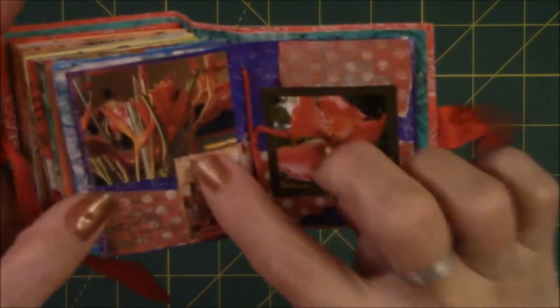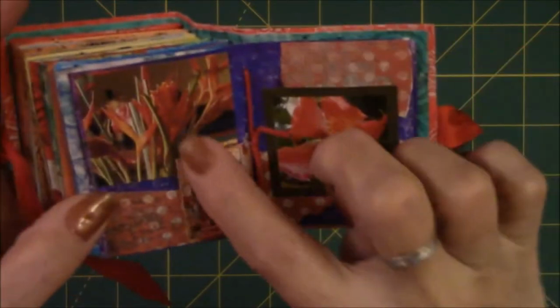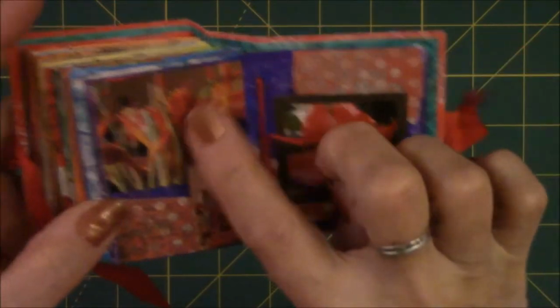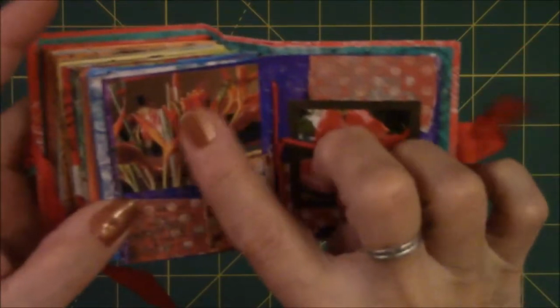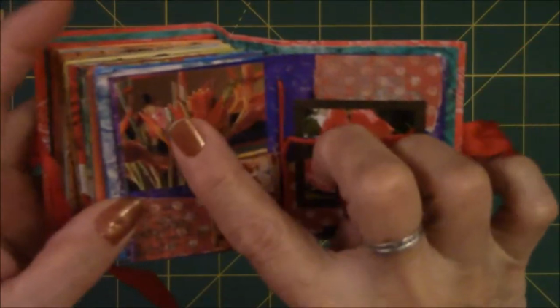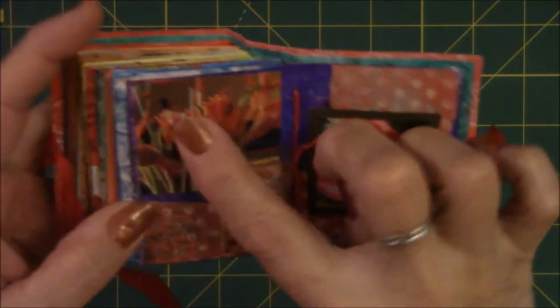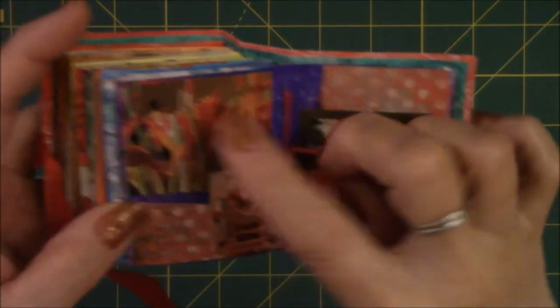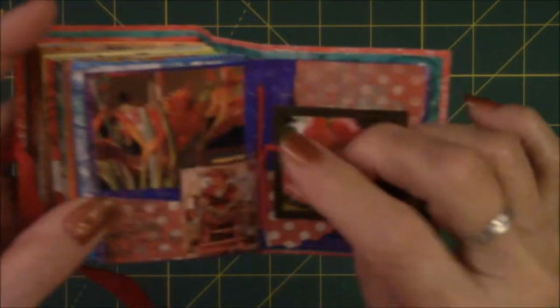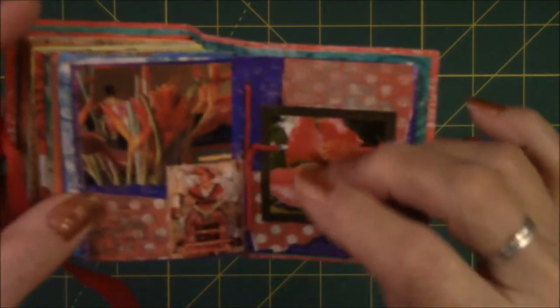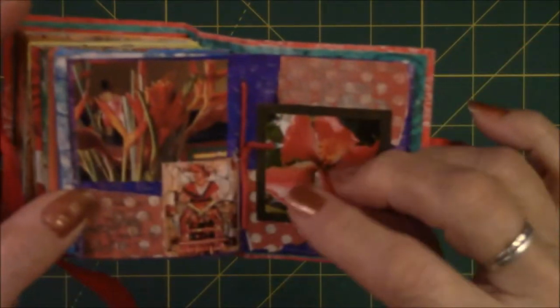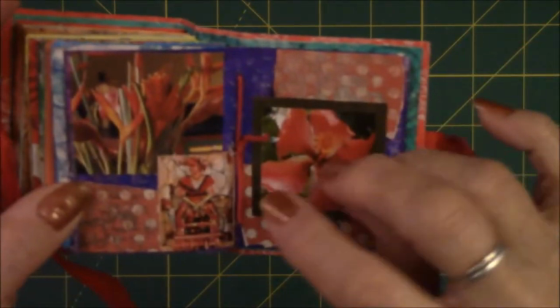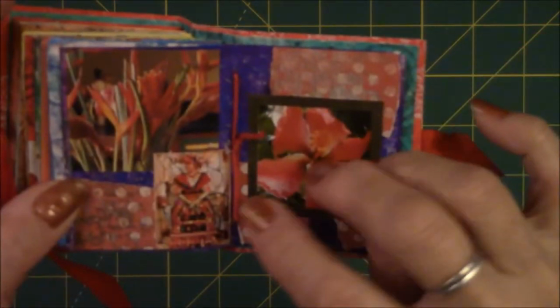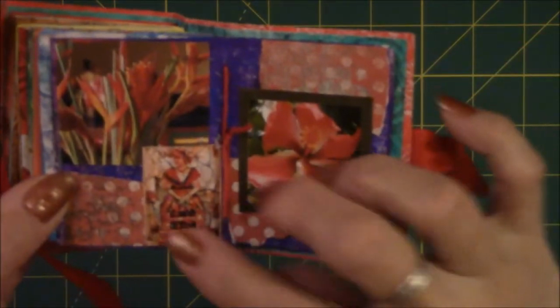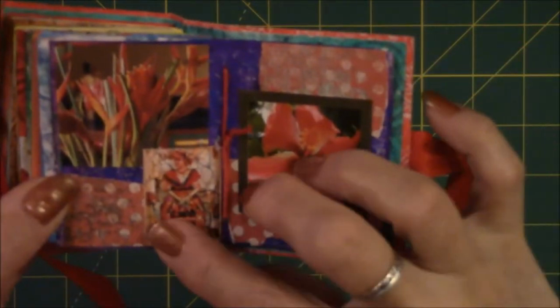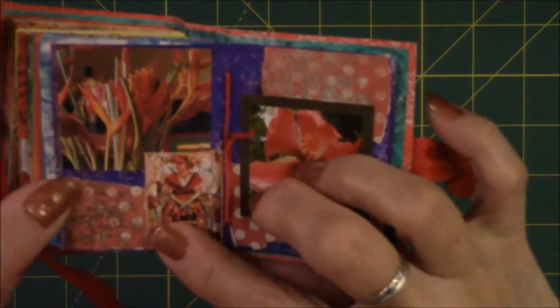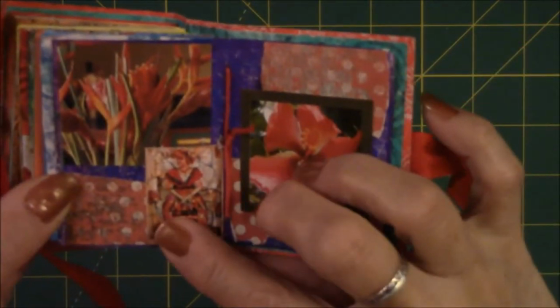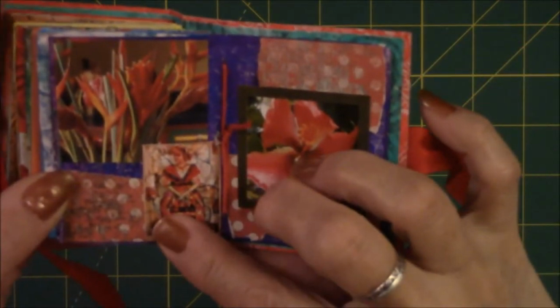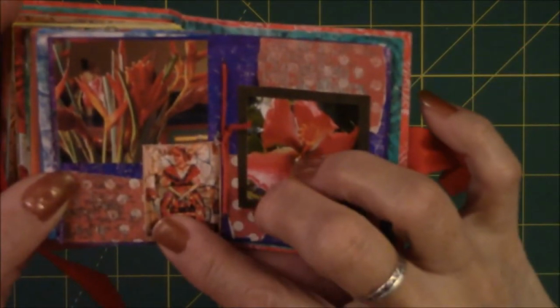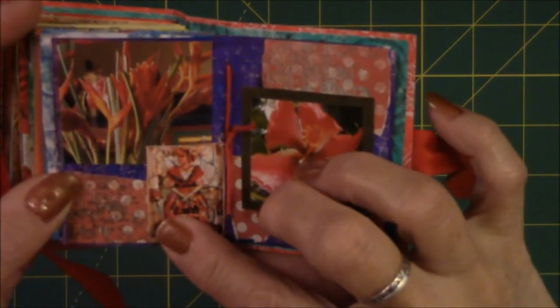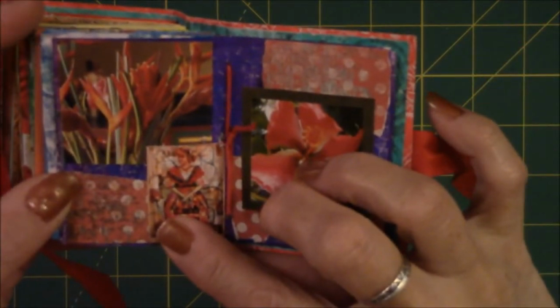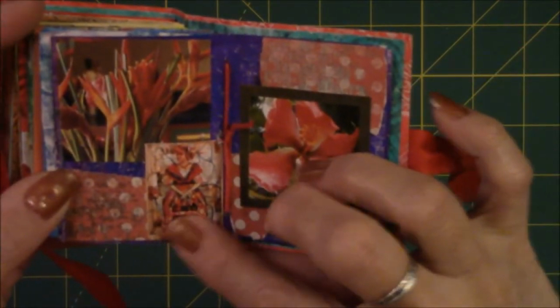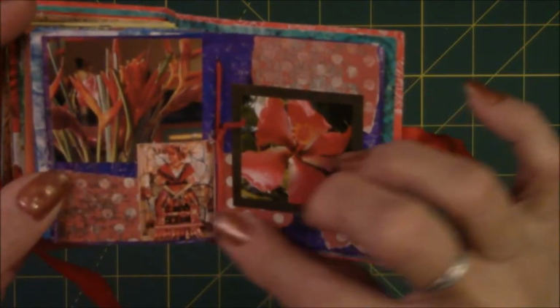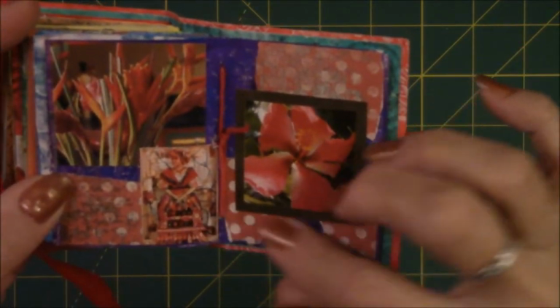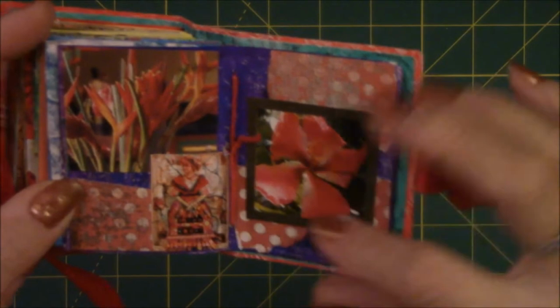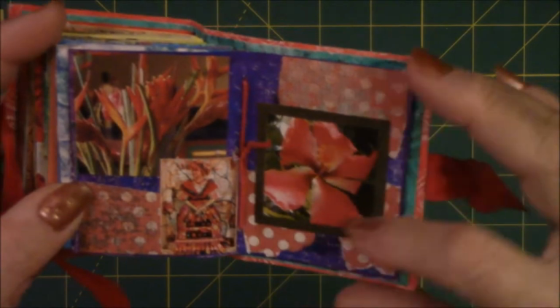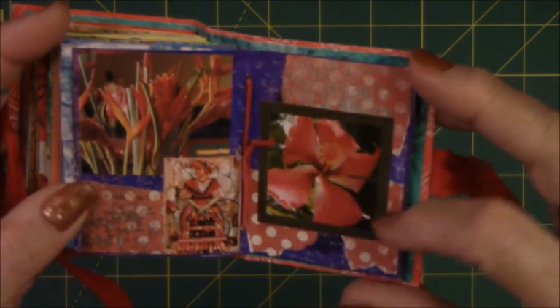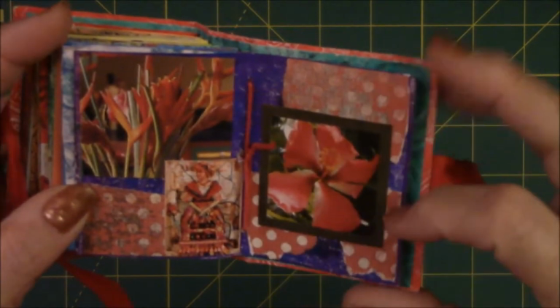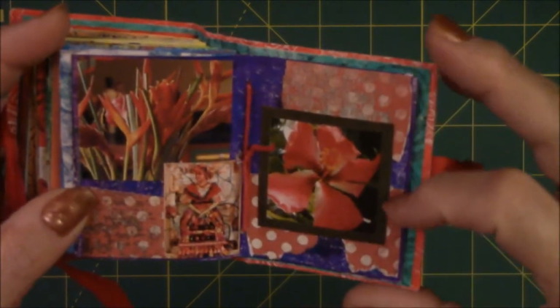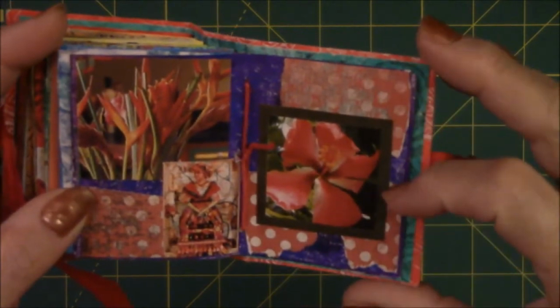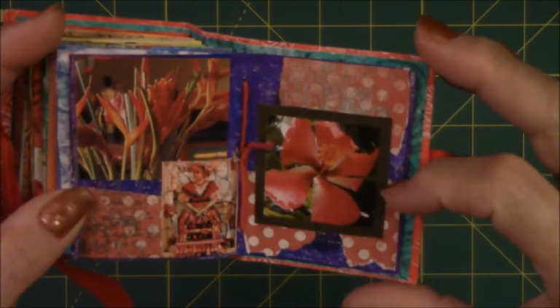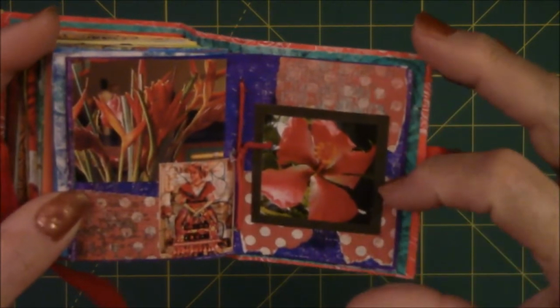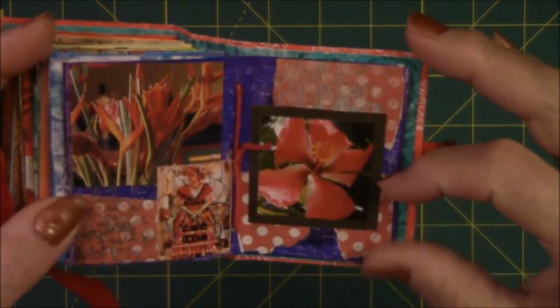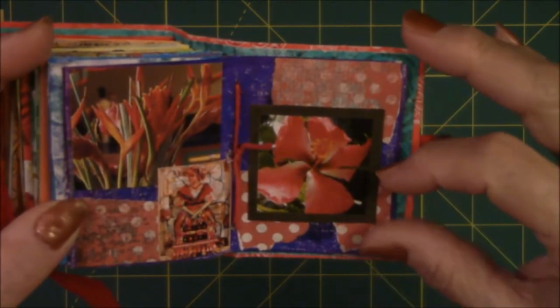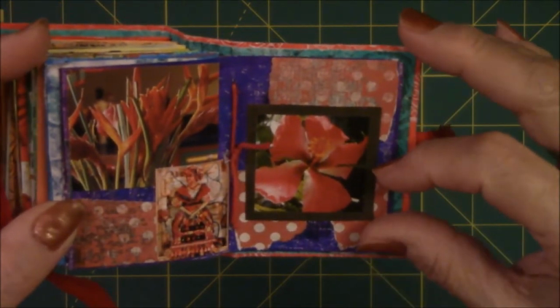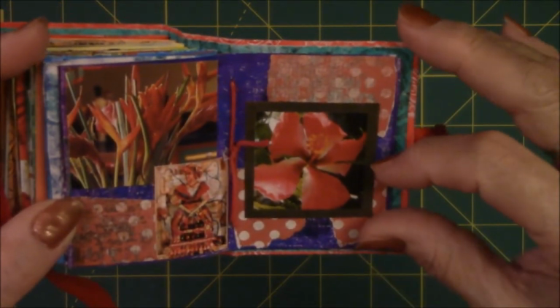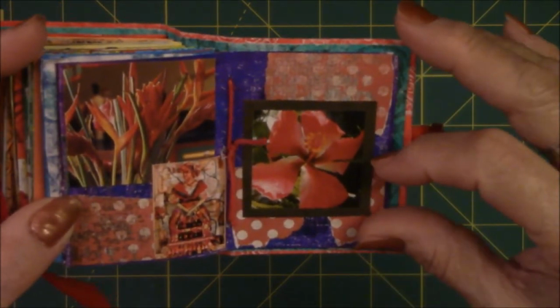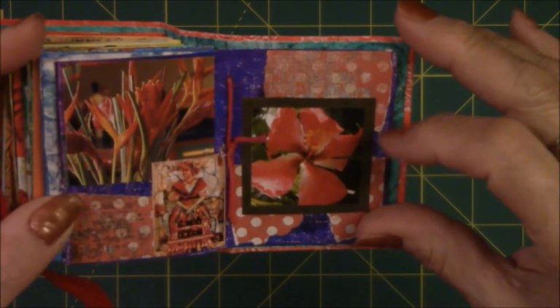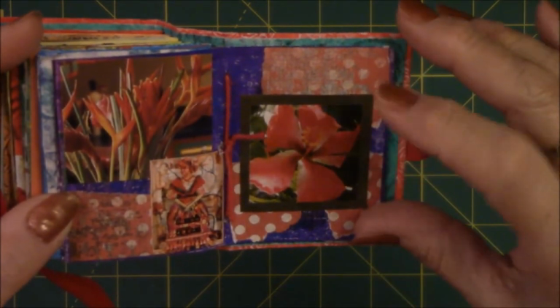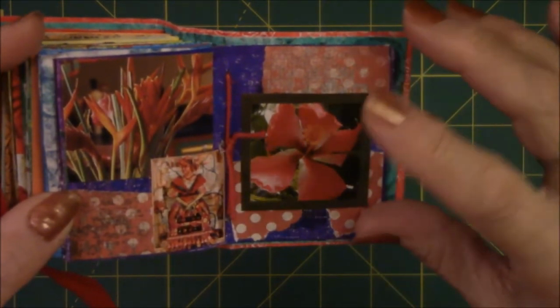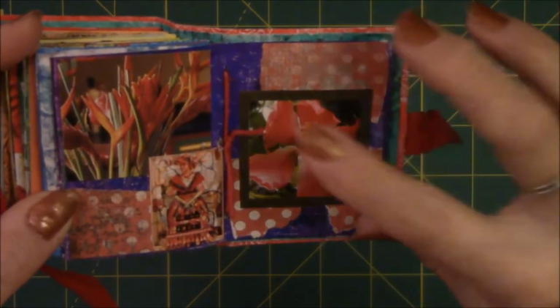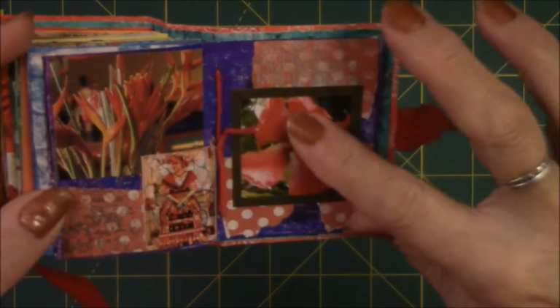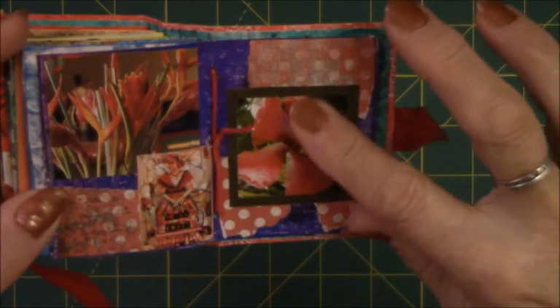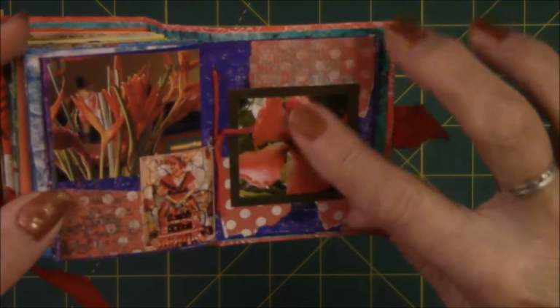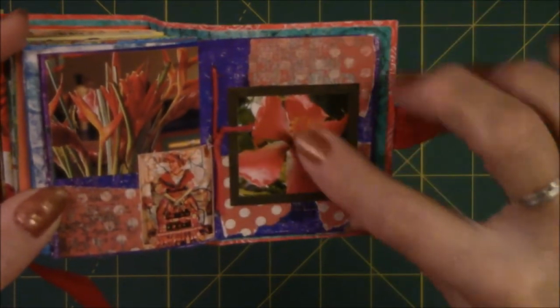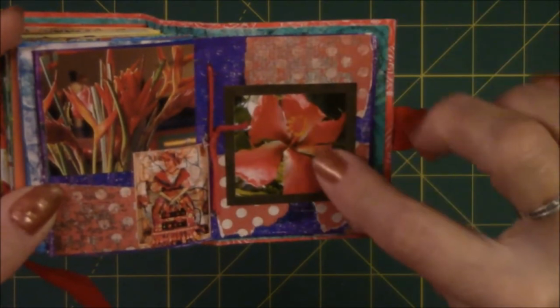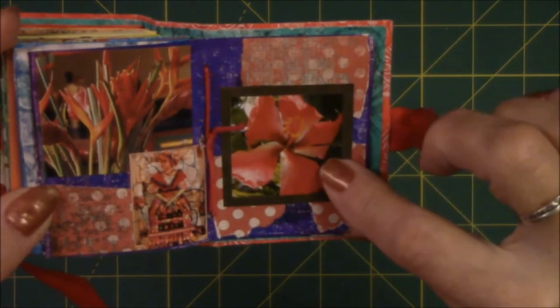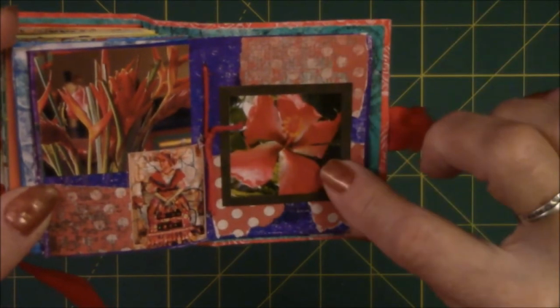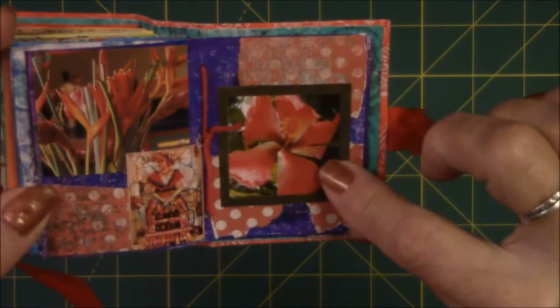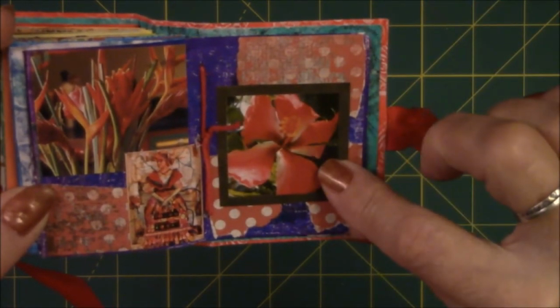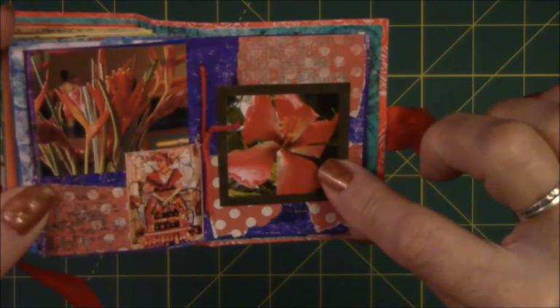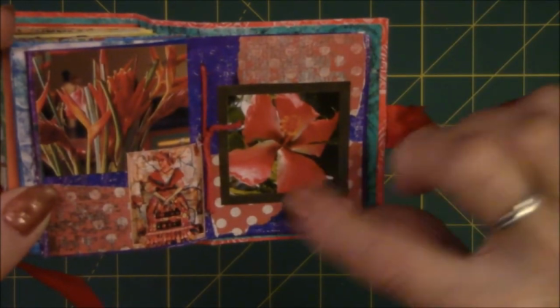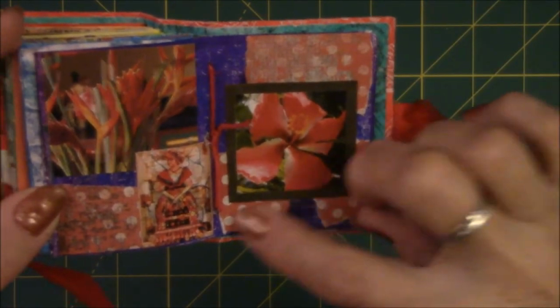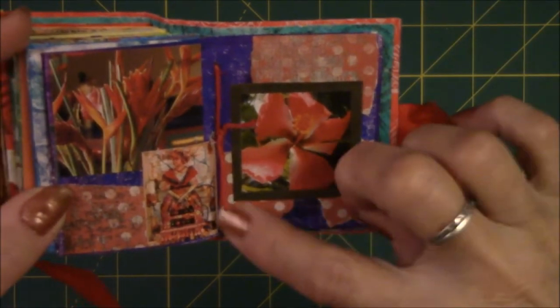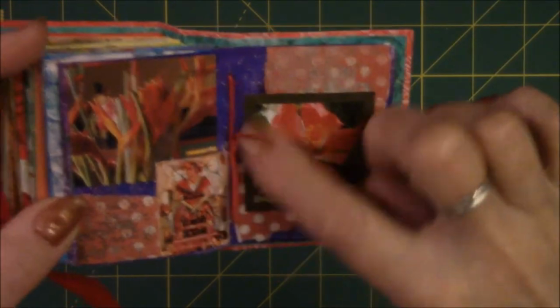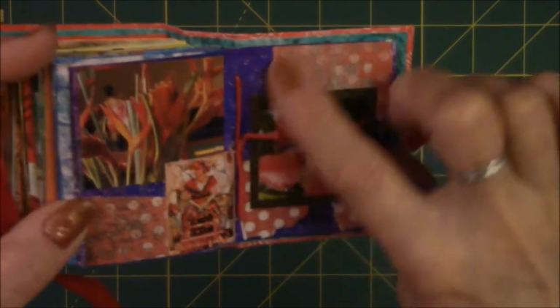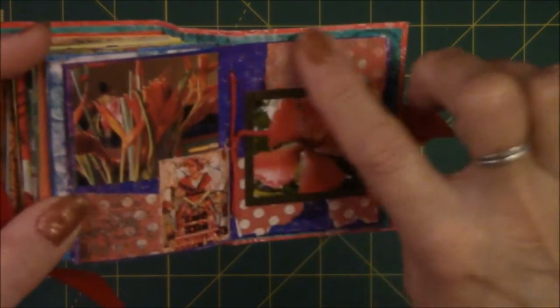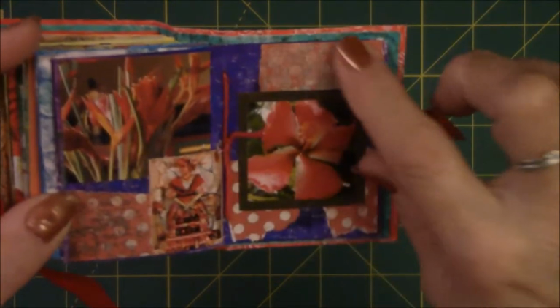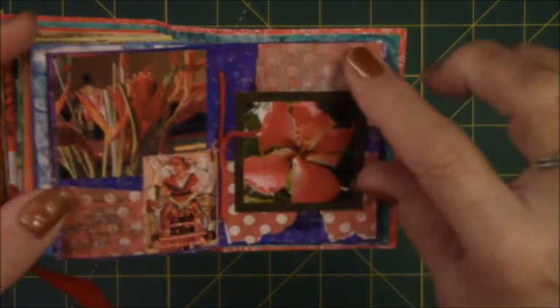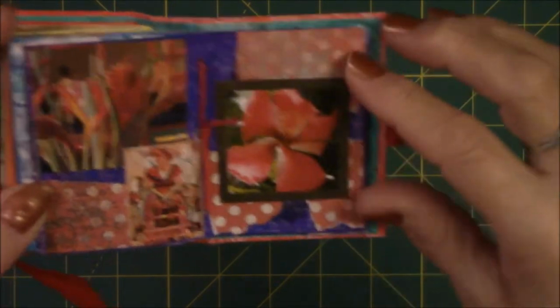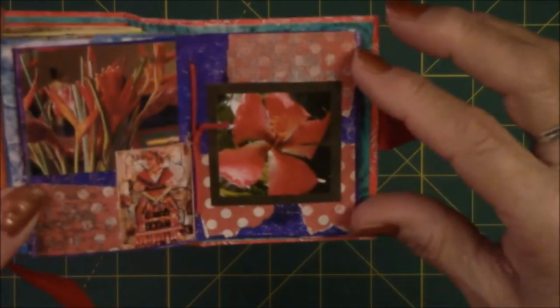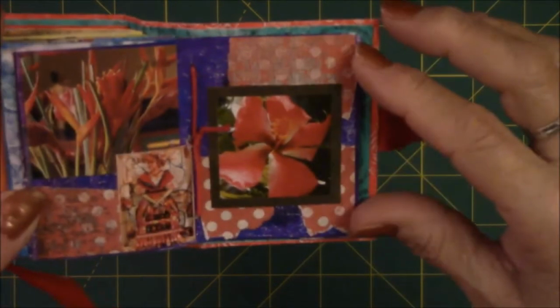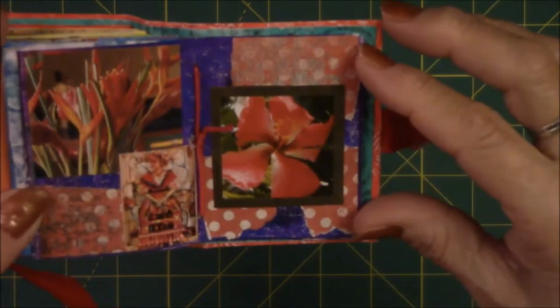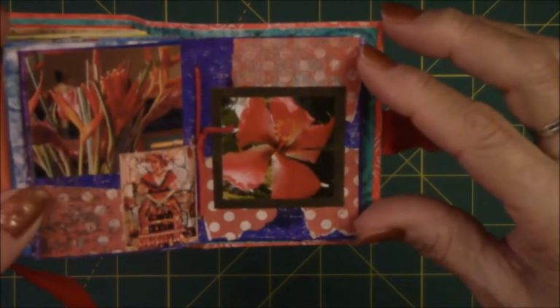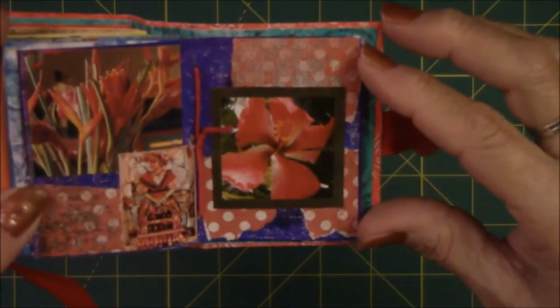Pictures from a magazine, more ephemera. This is a picture from a magazine with scrapbook paper in the background.